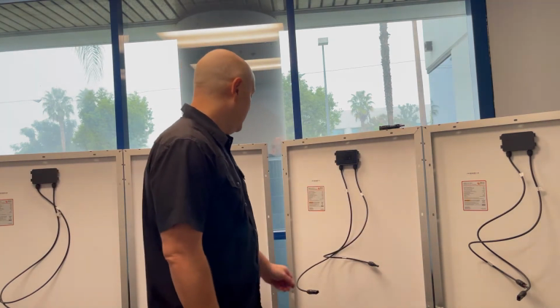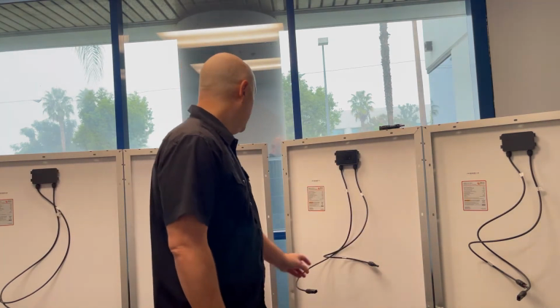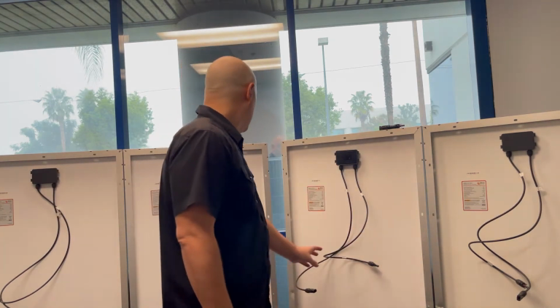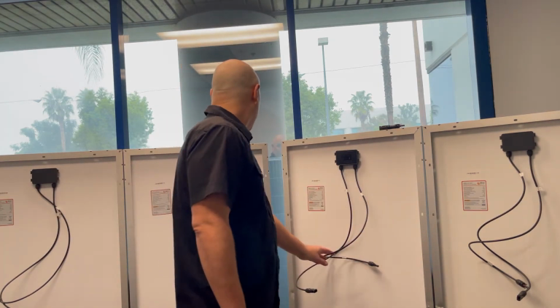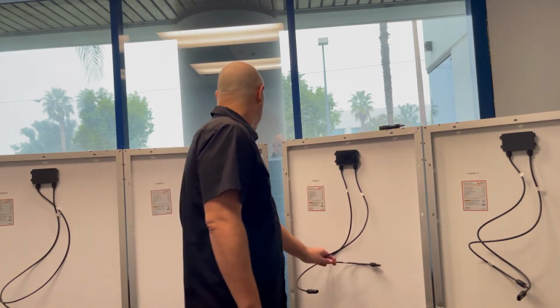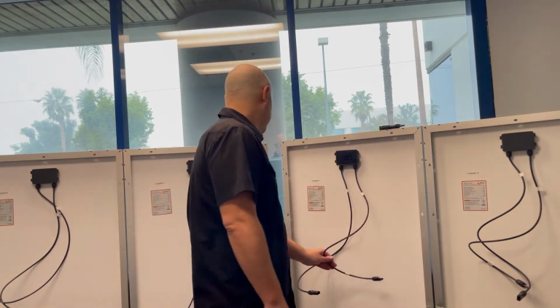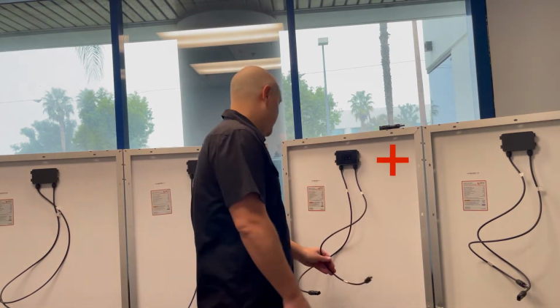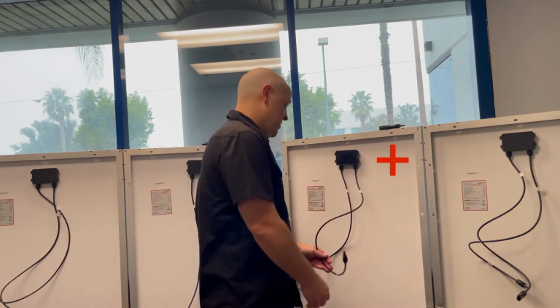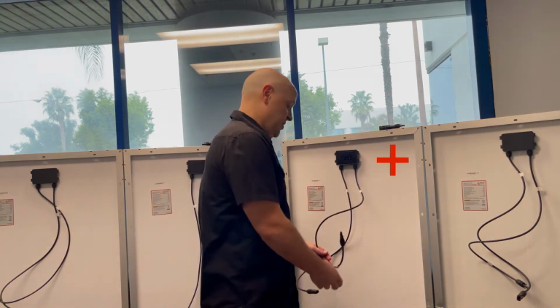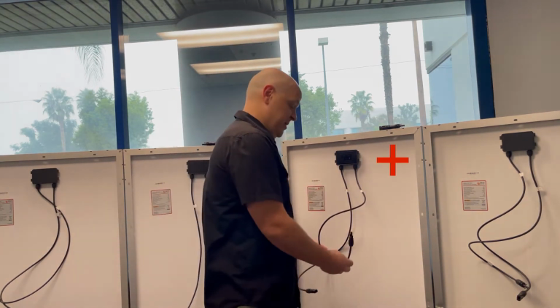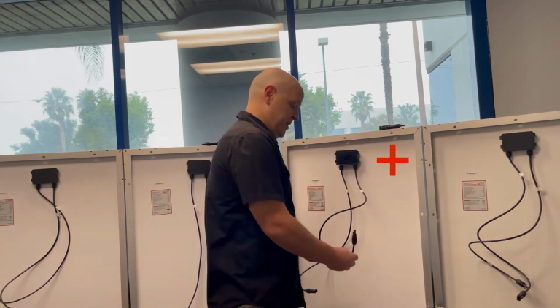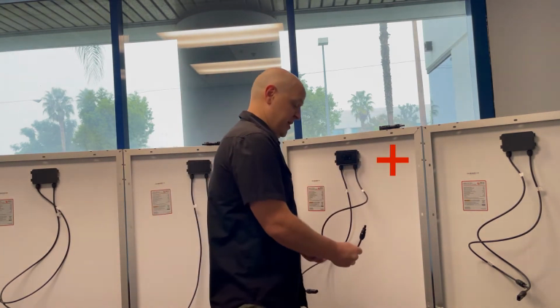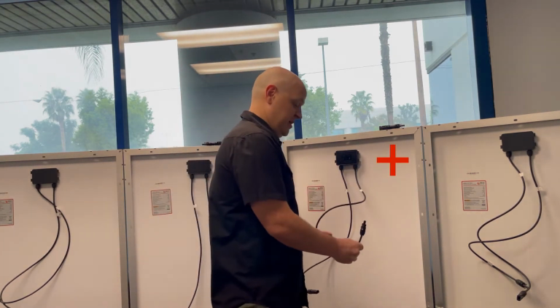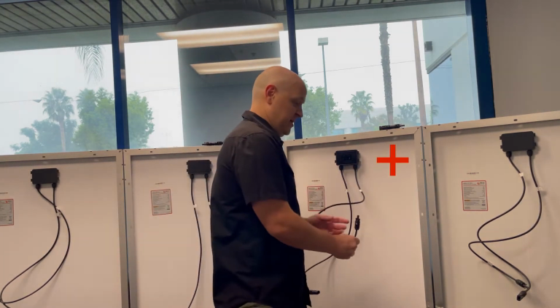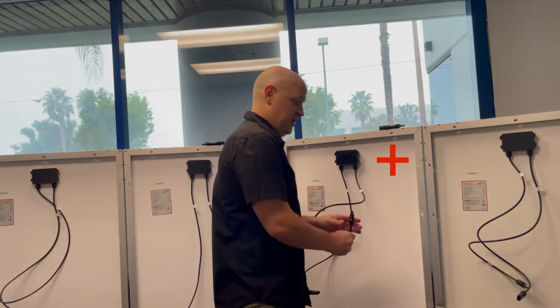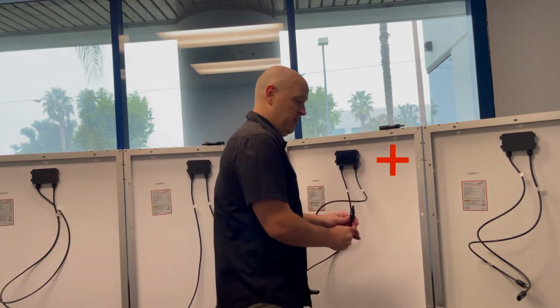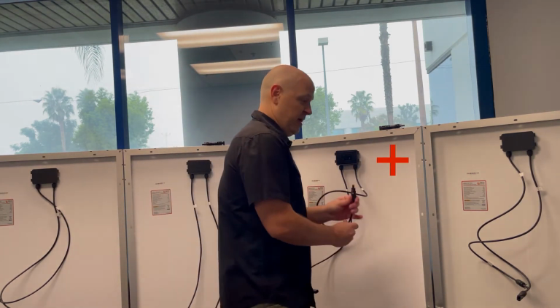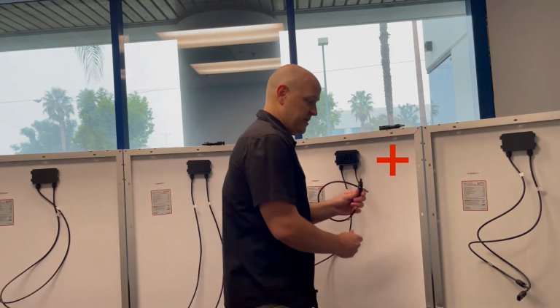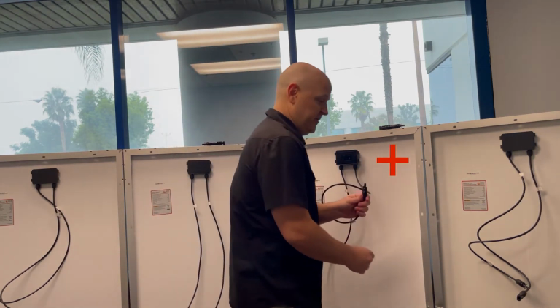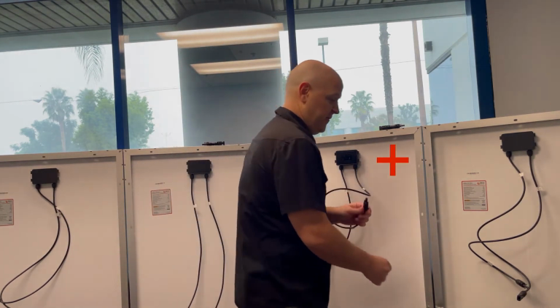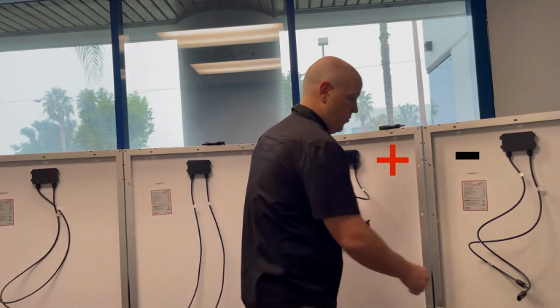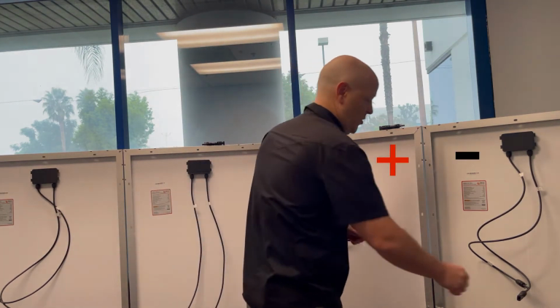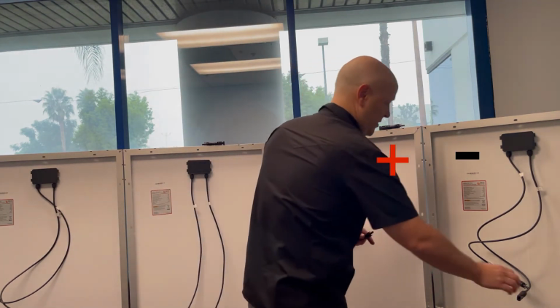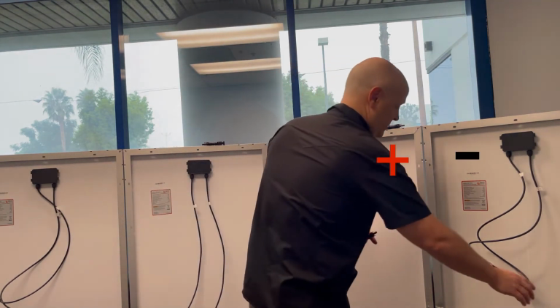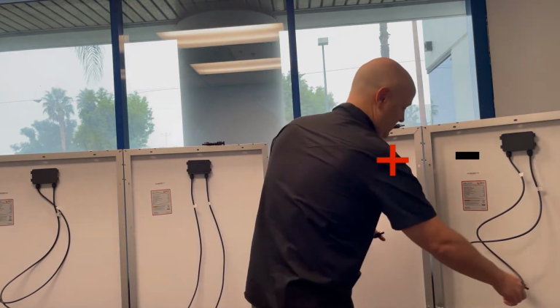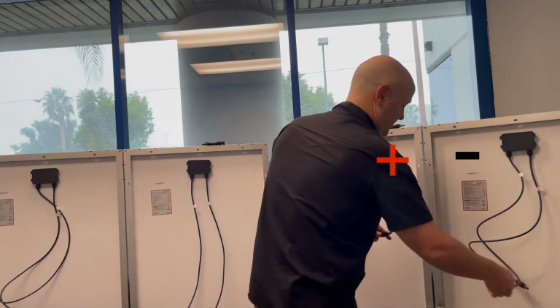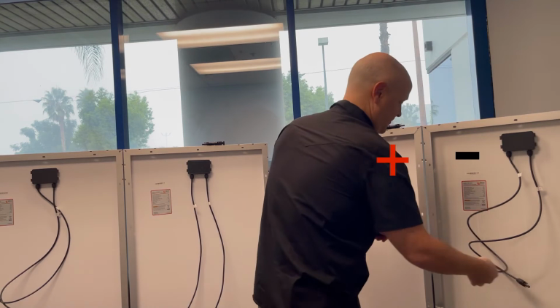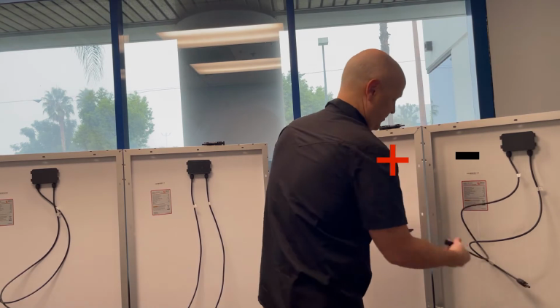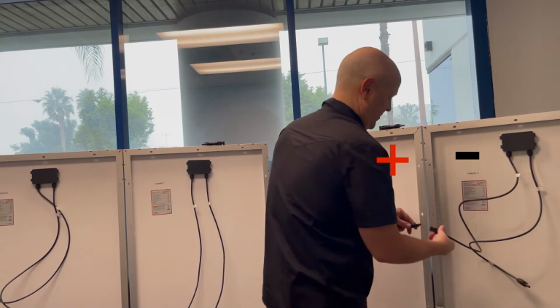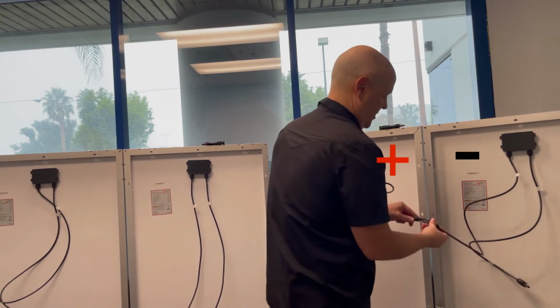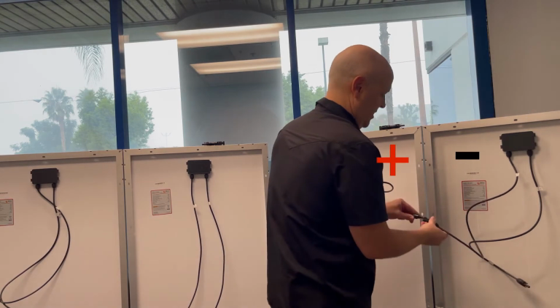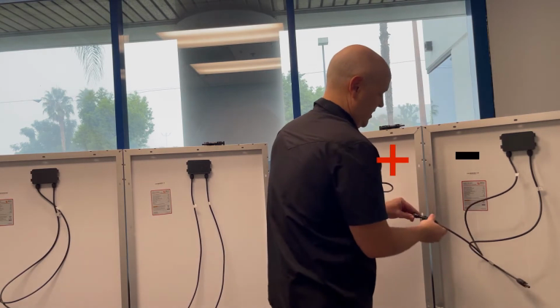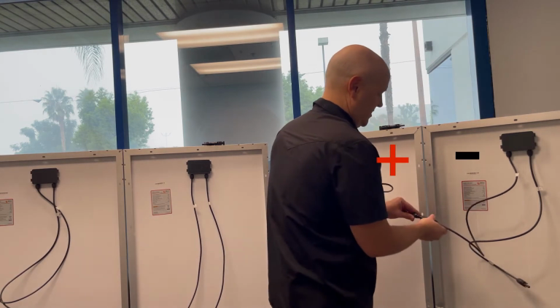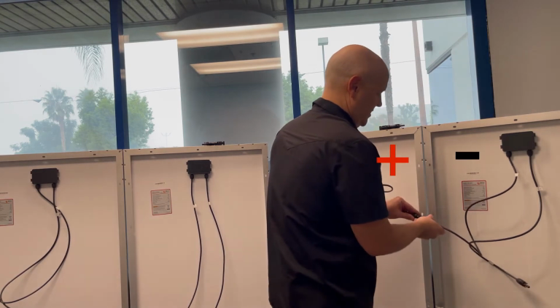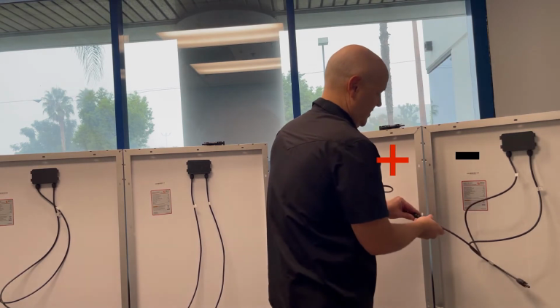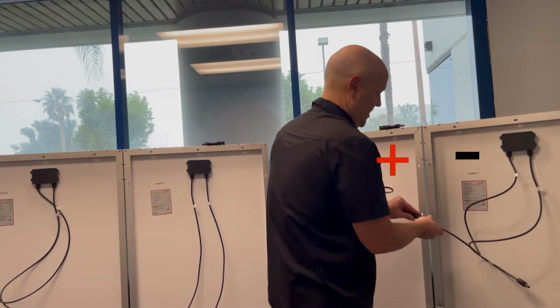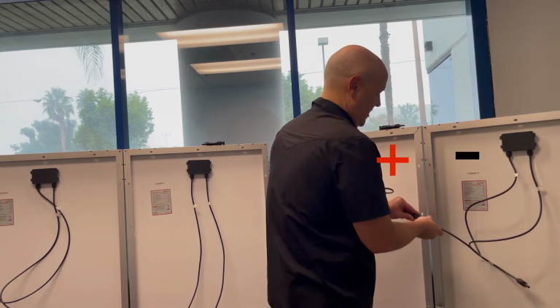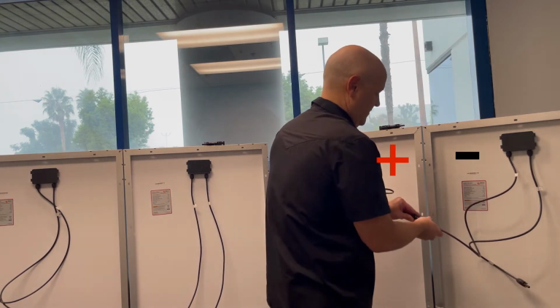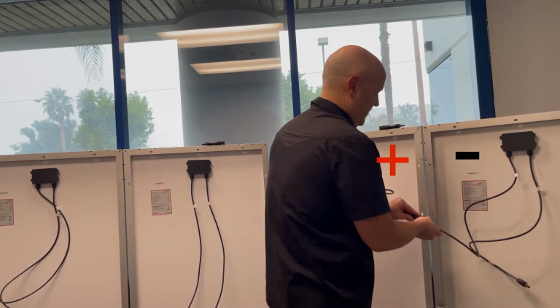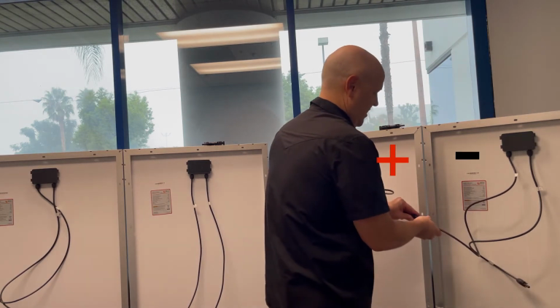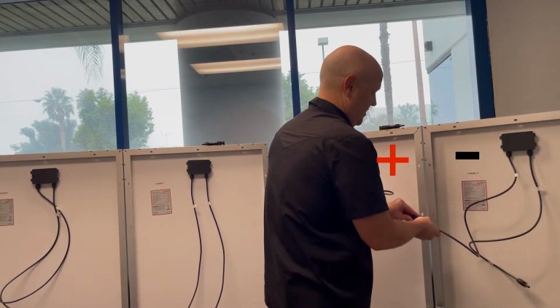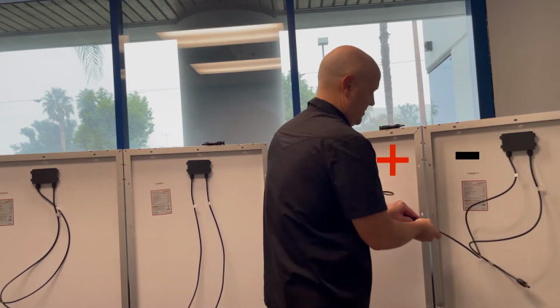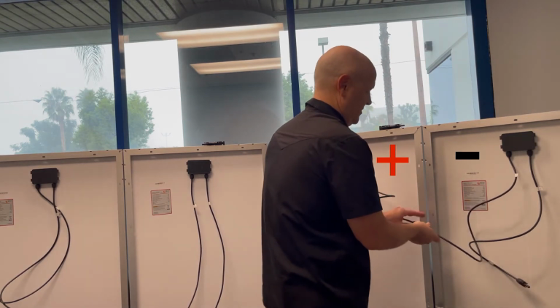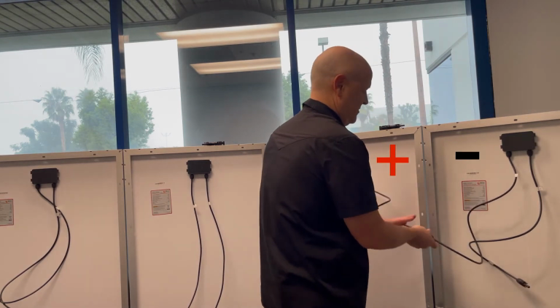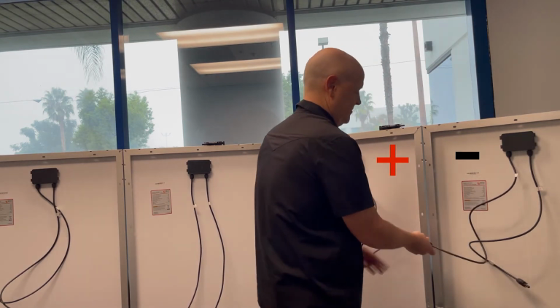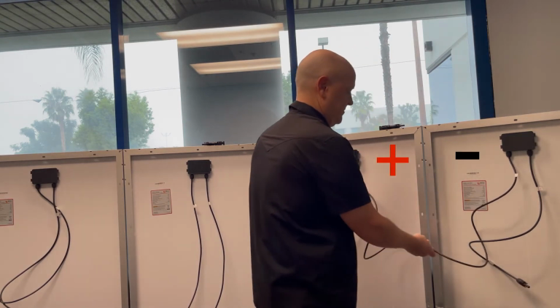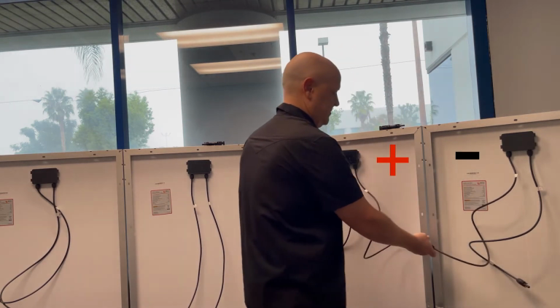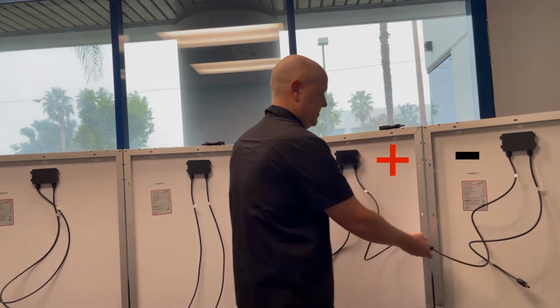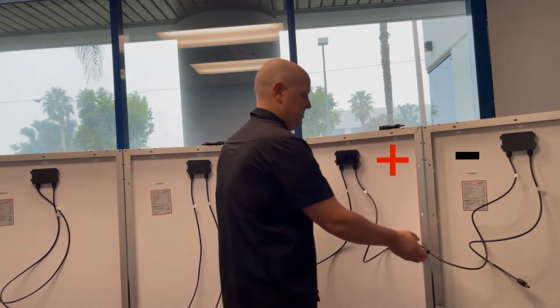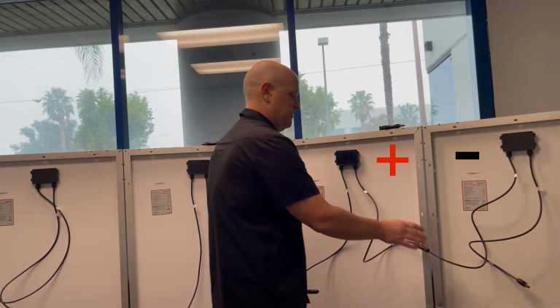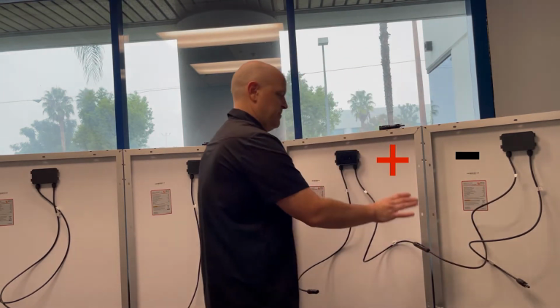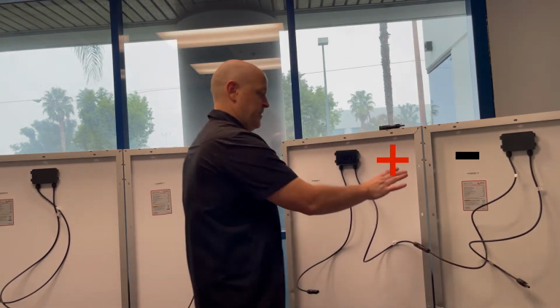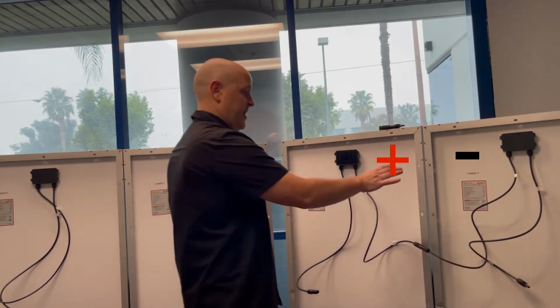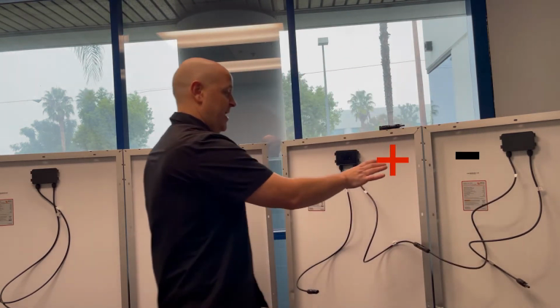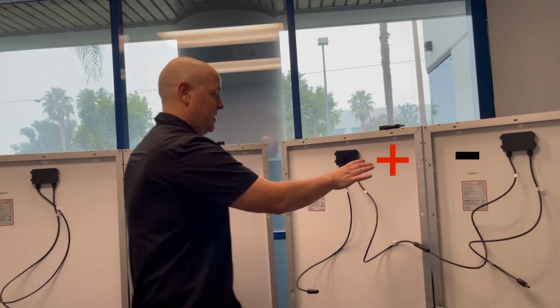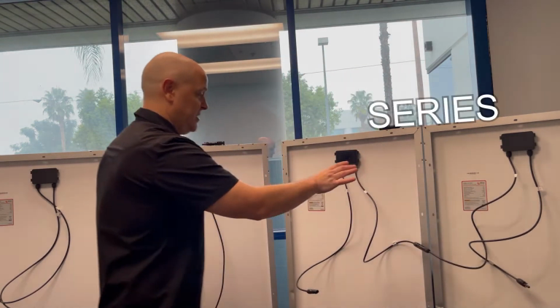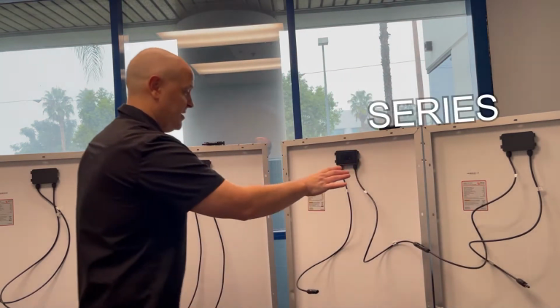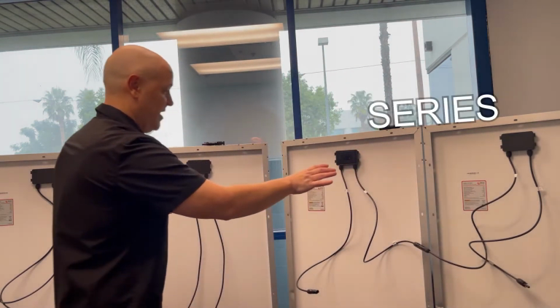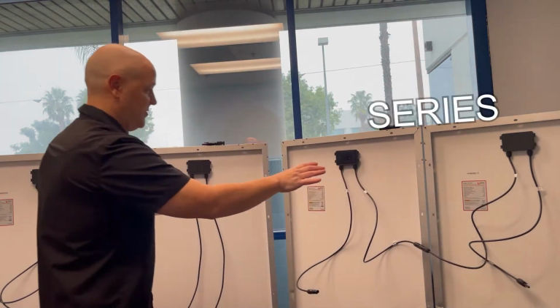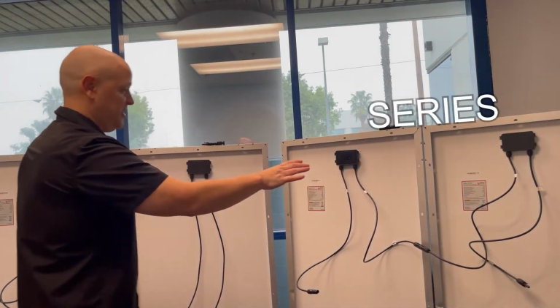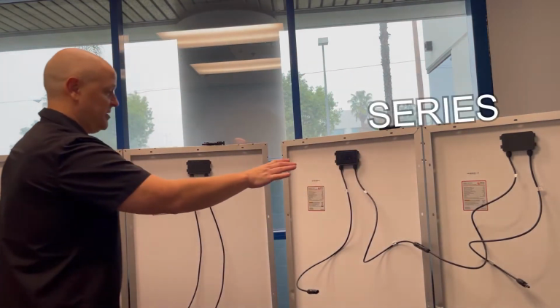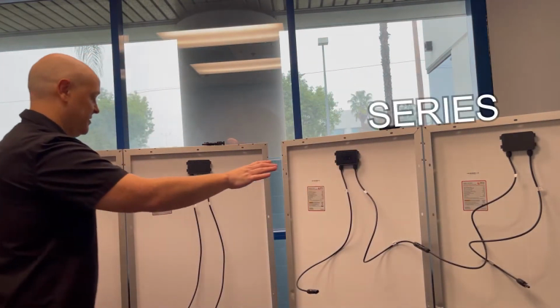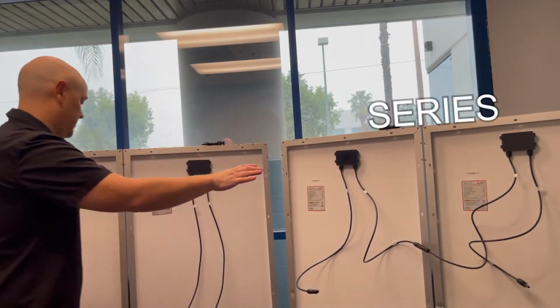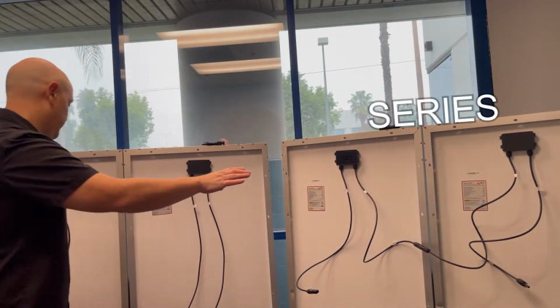On this side you're going to take your positive from one, connect it to the negative of the next. That is now set in series.